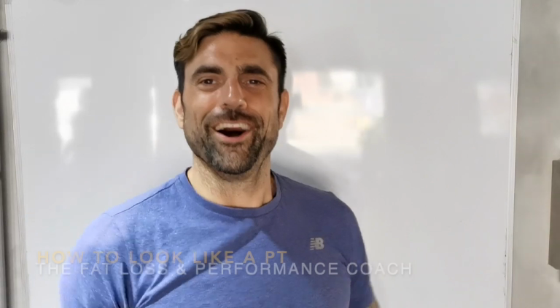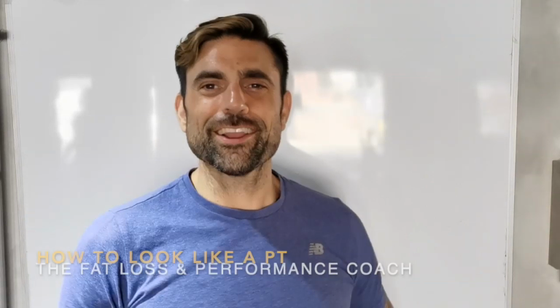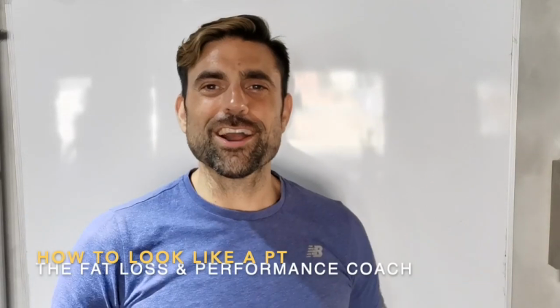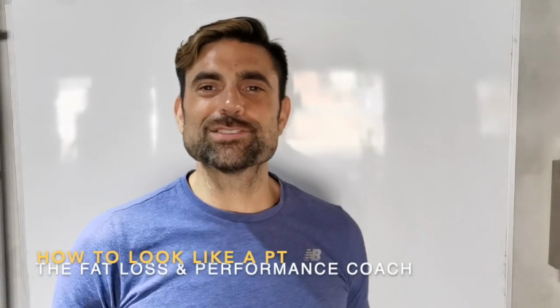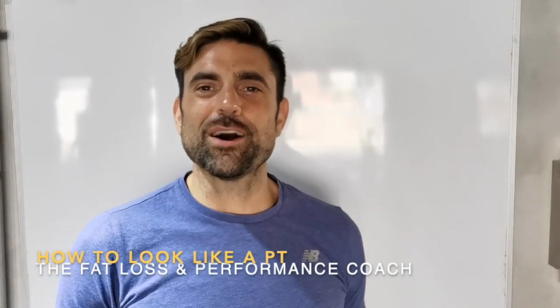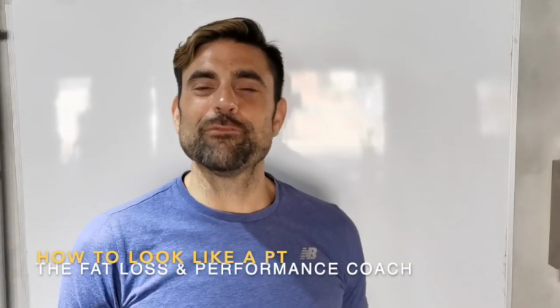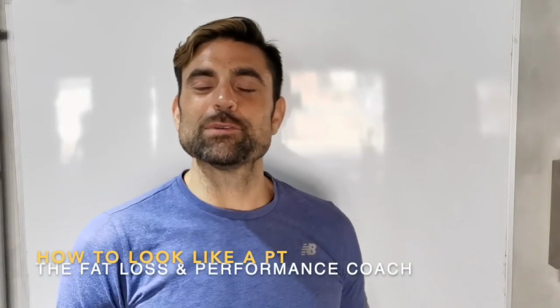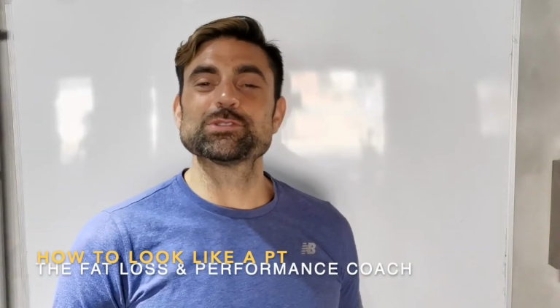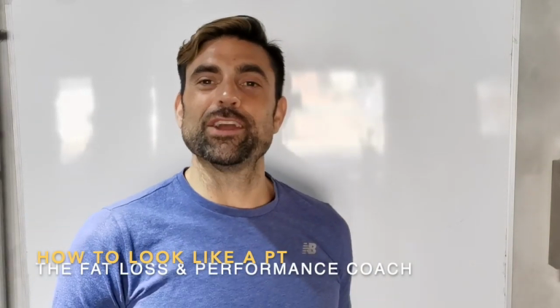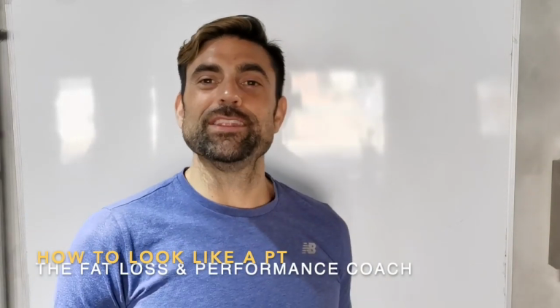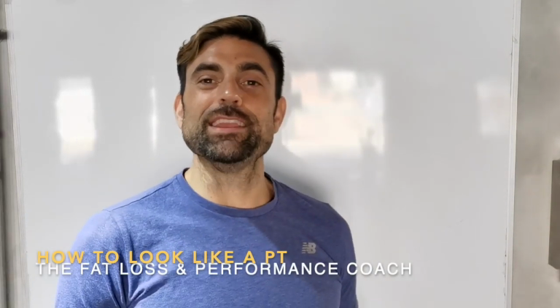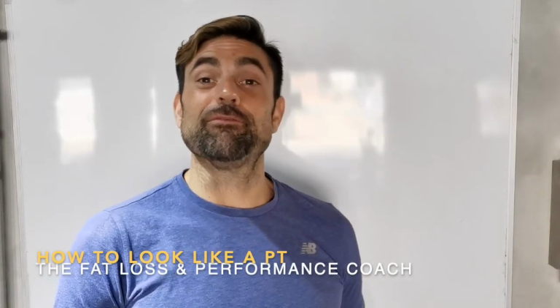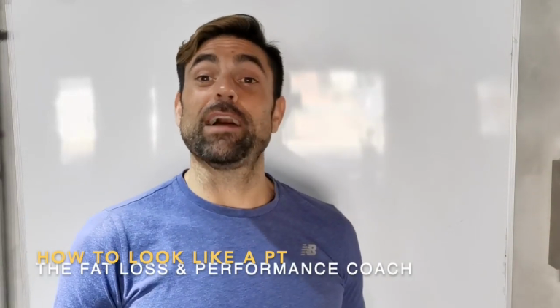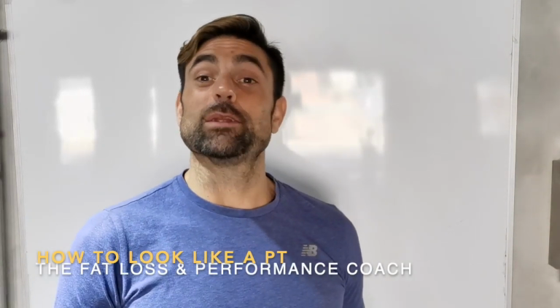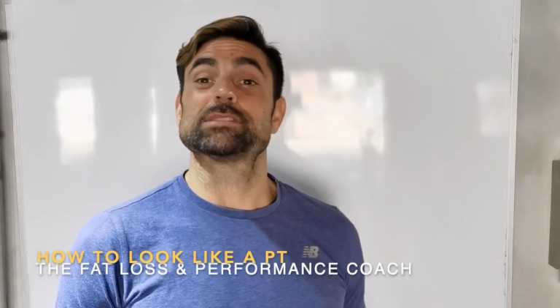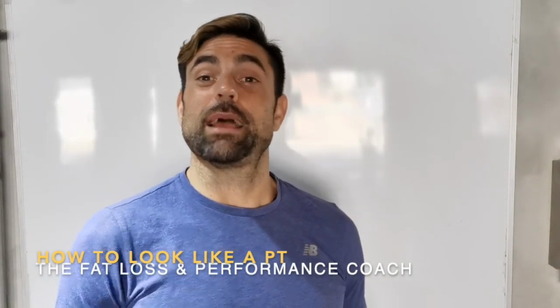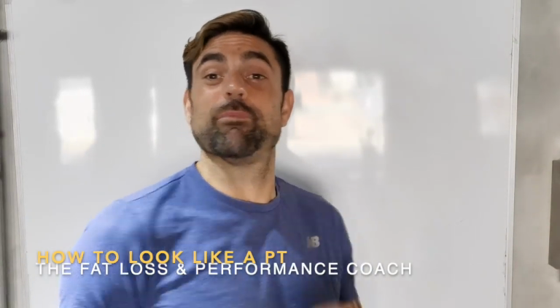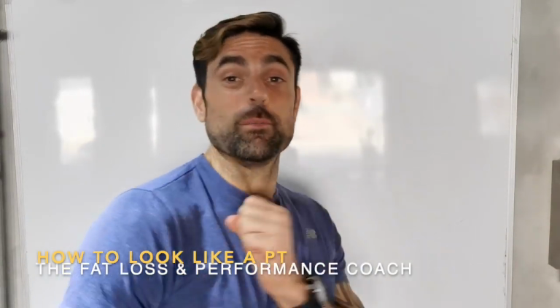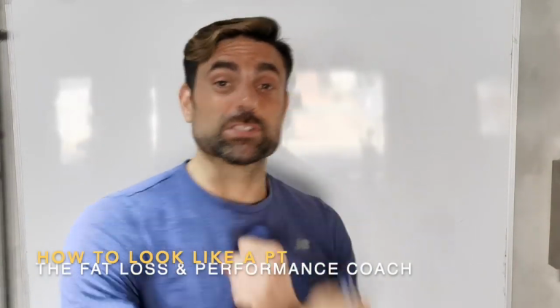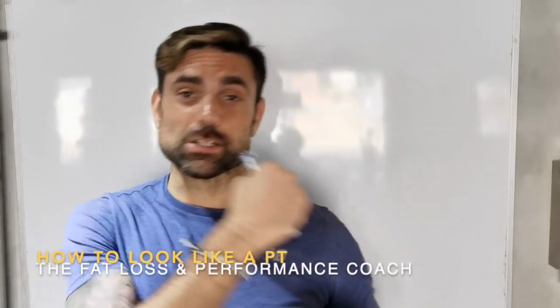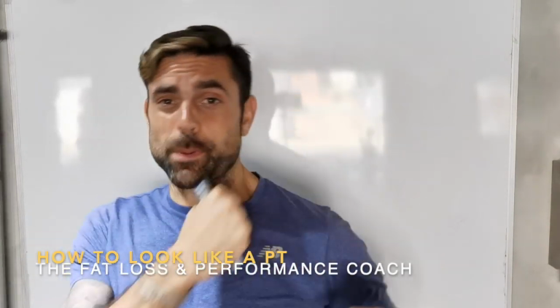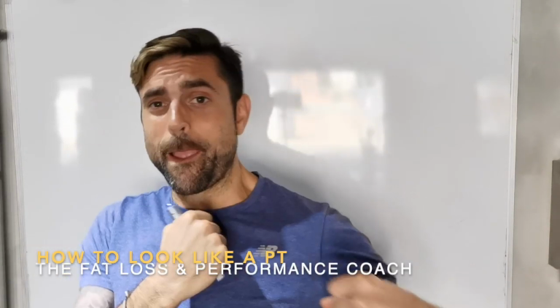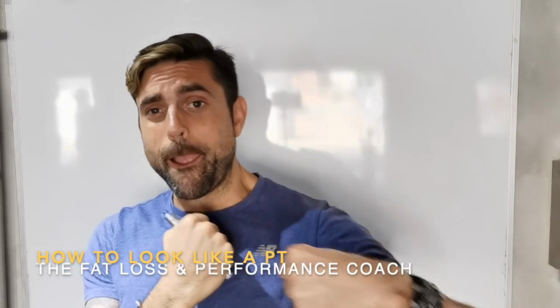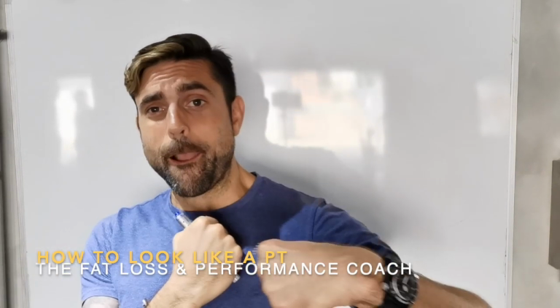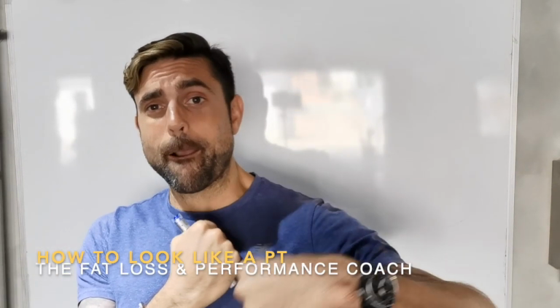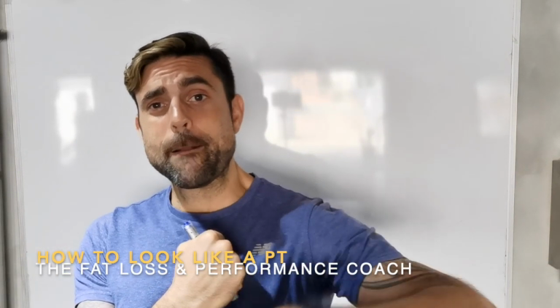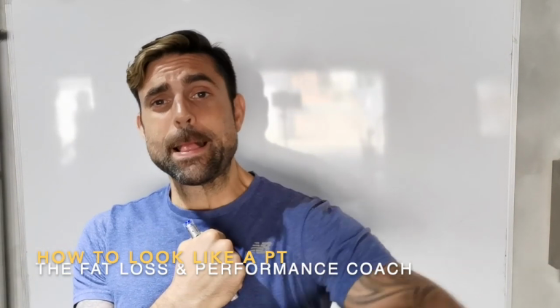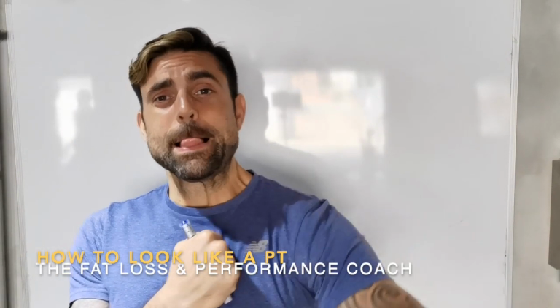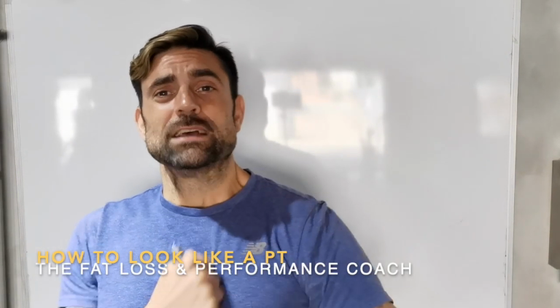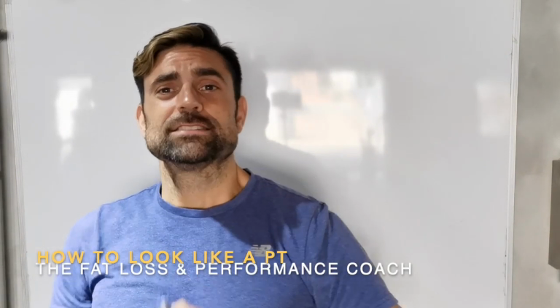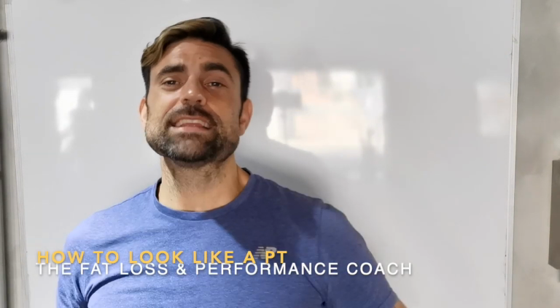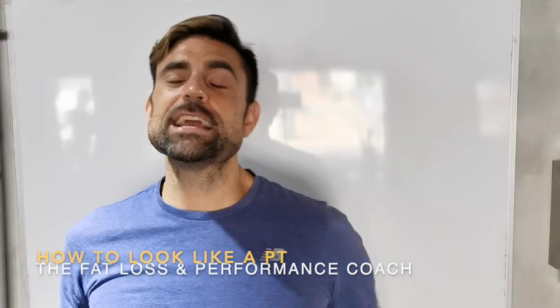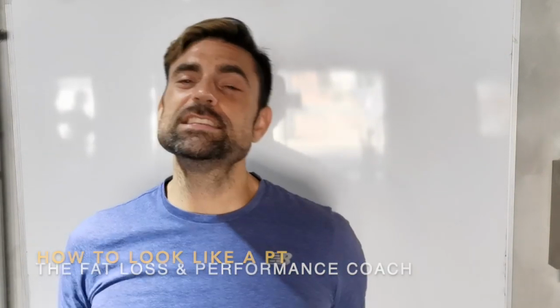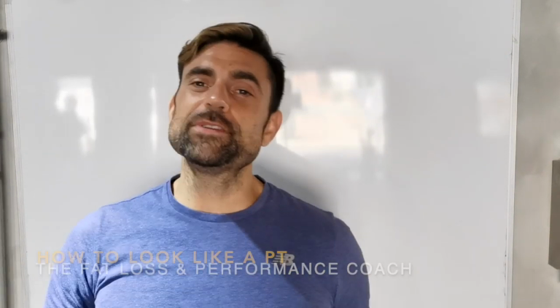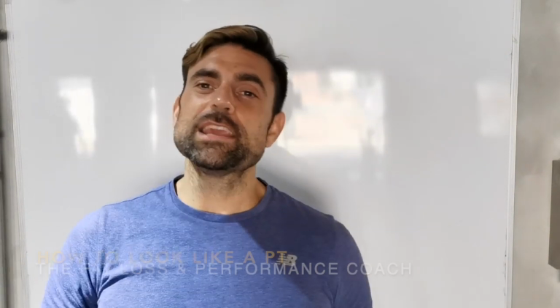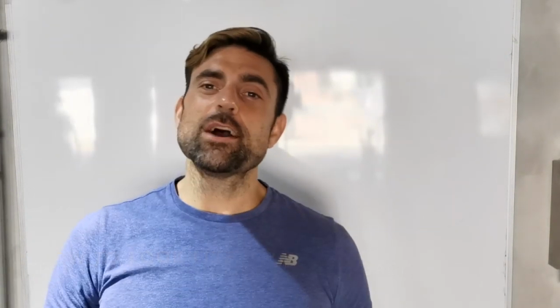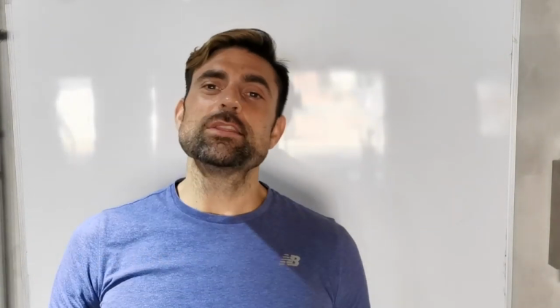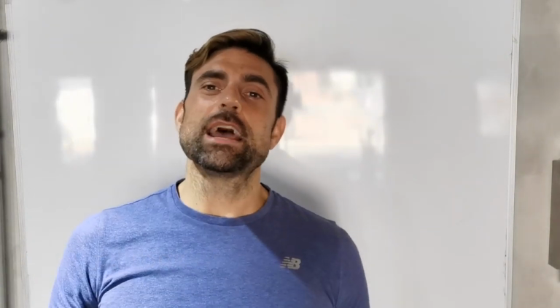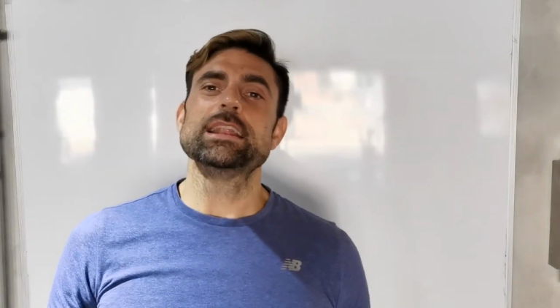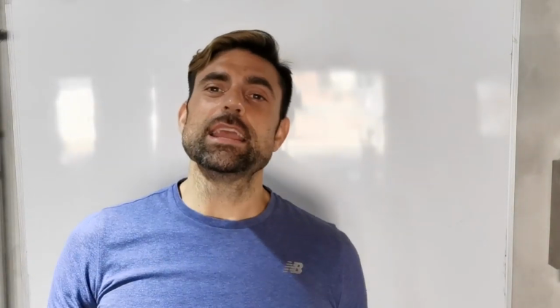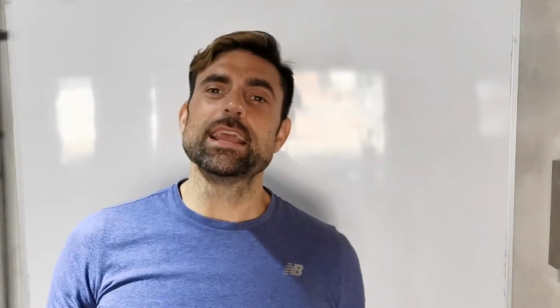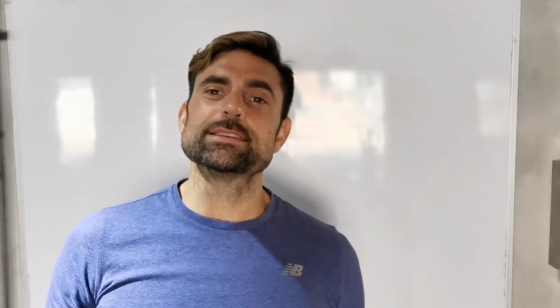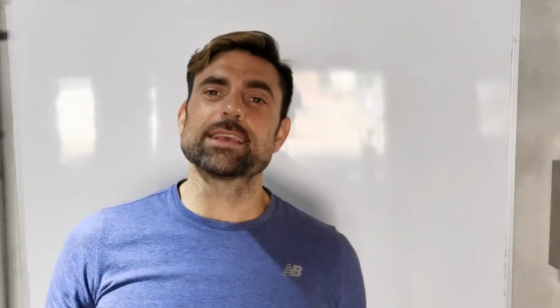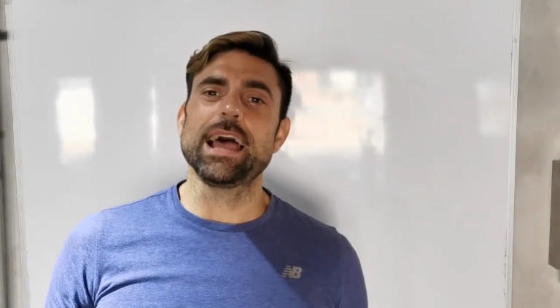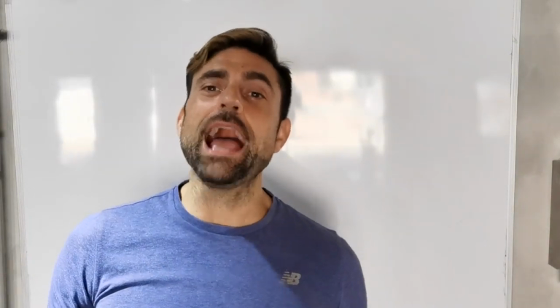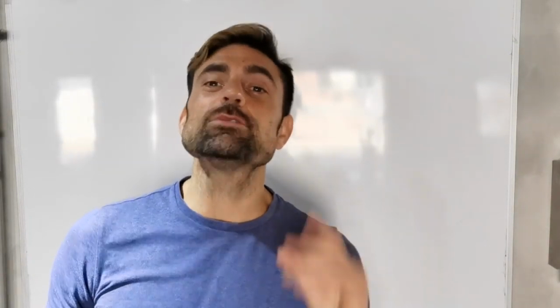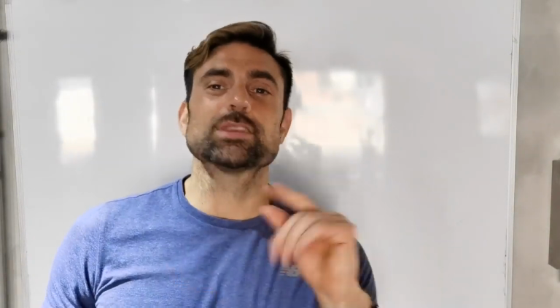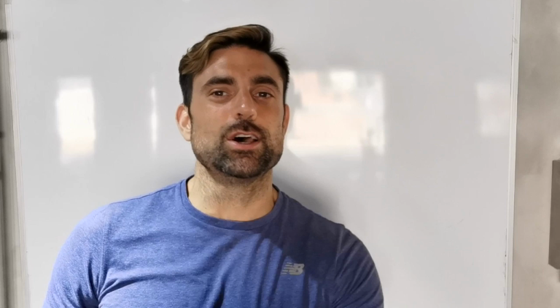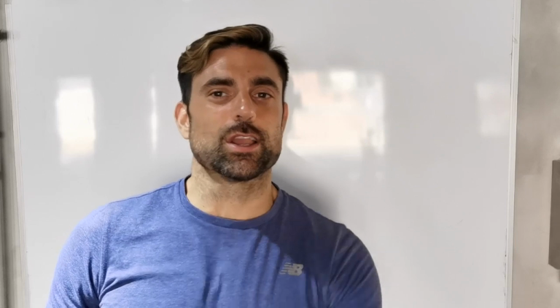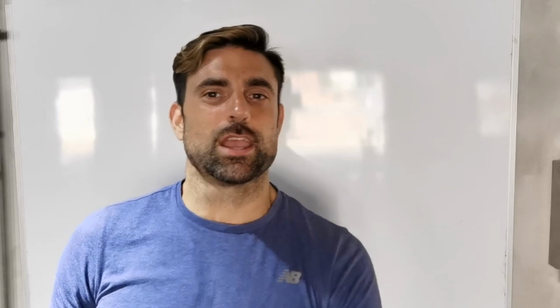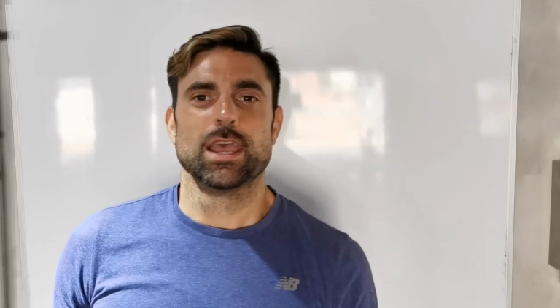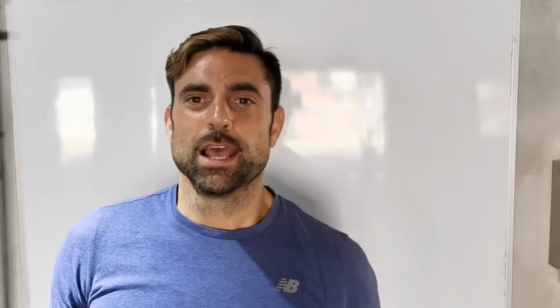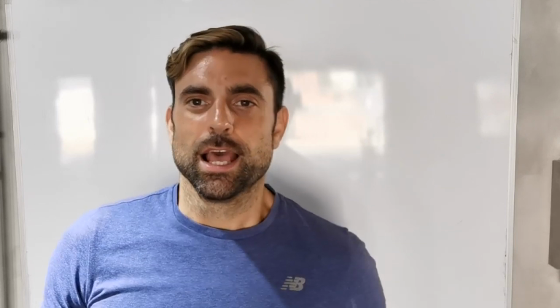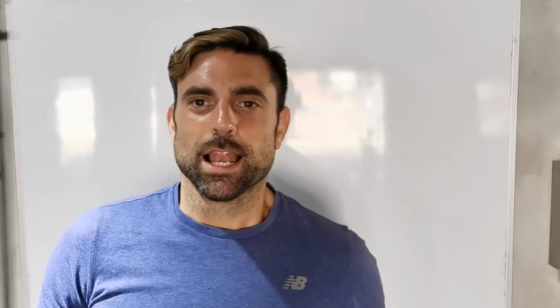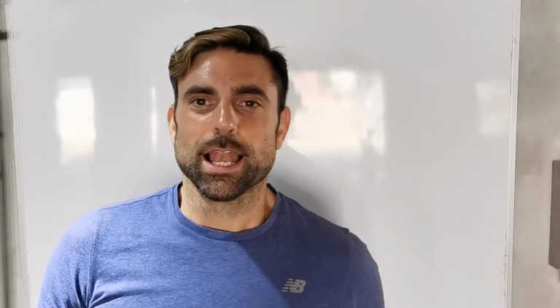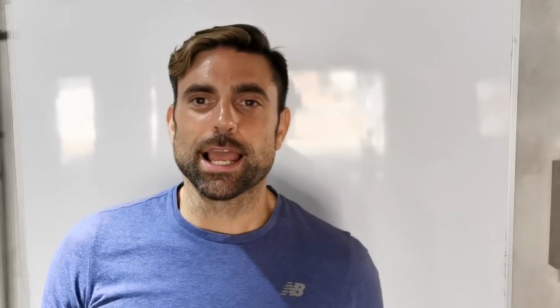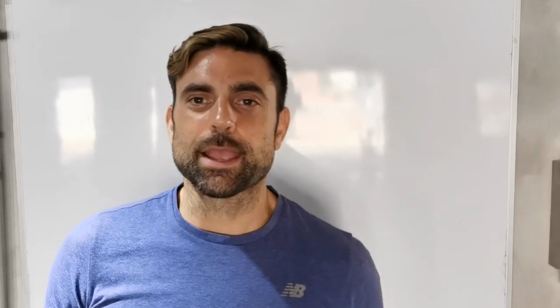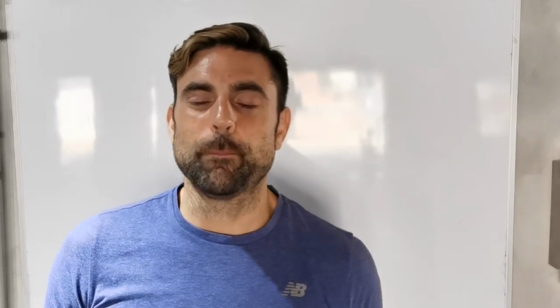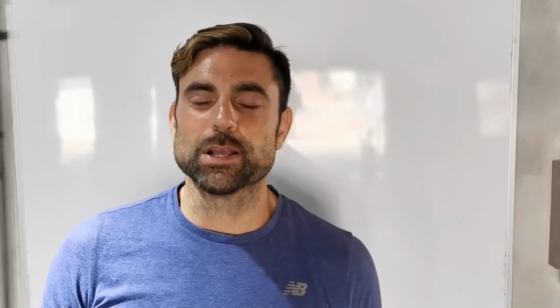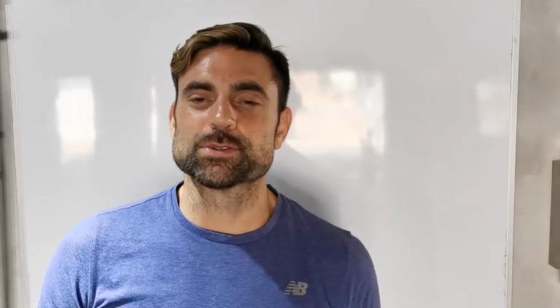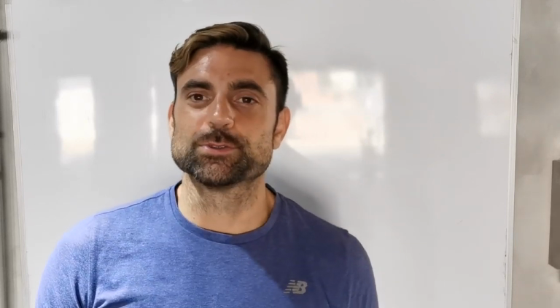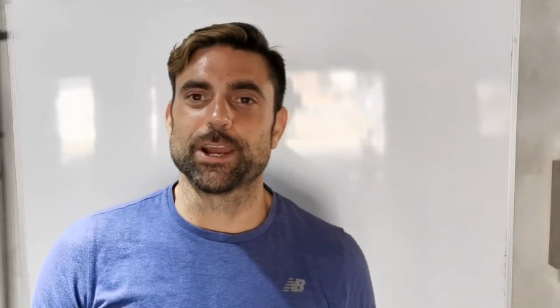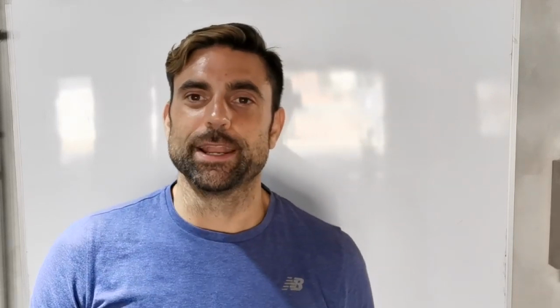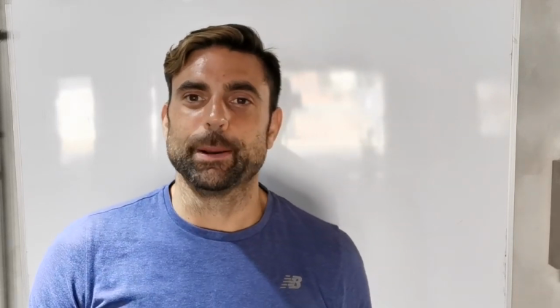Hi guys, I'm Phil. I'm the VATLOS and performance coach. Today's video is how to look like a personal trainer.